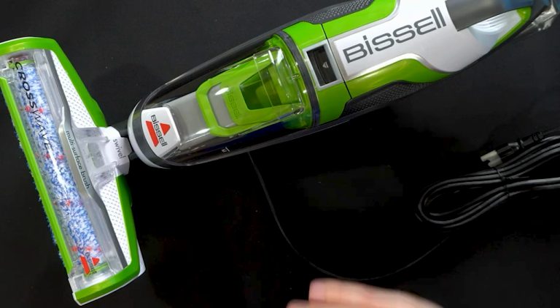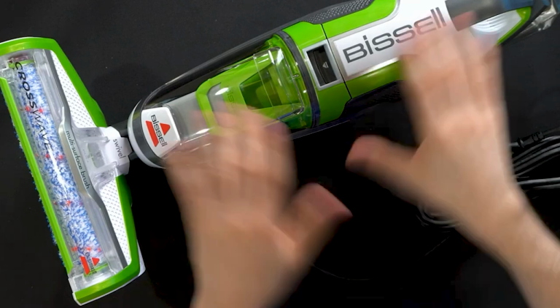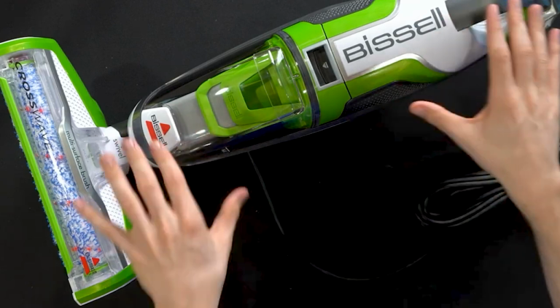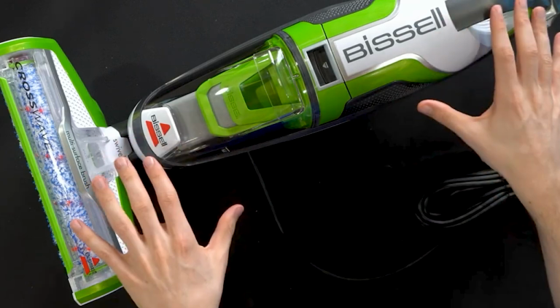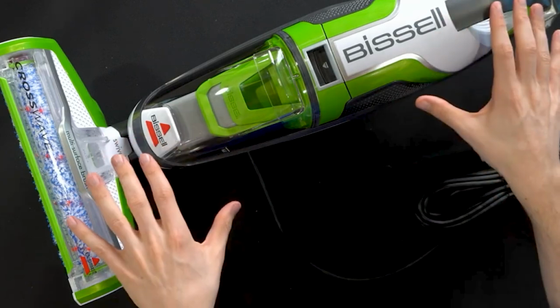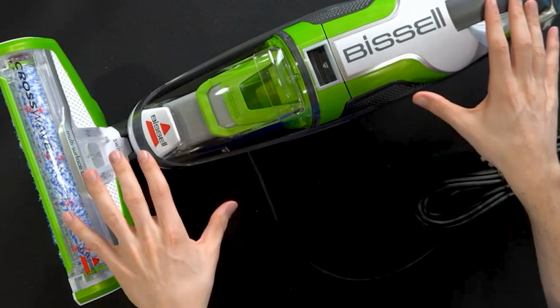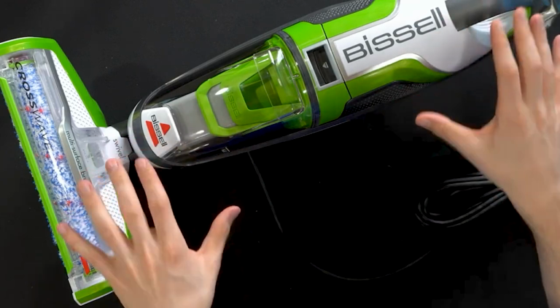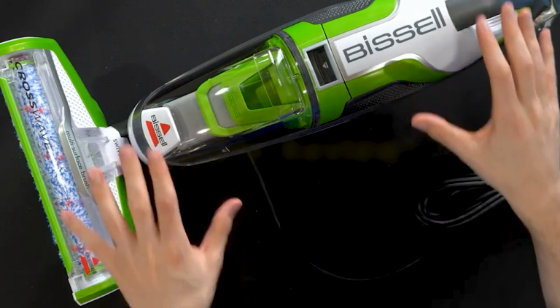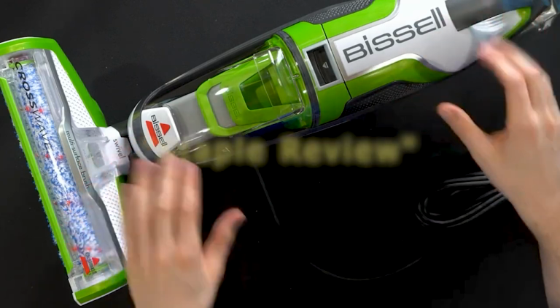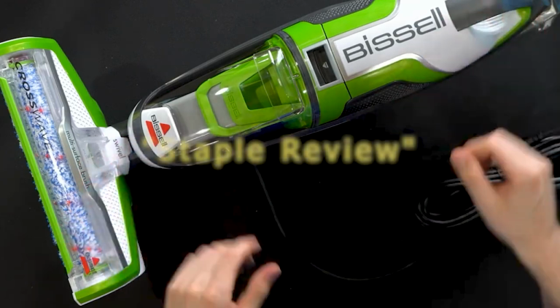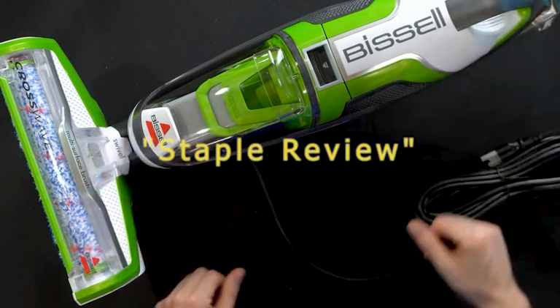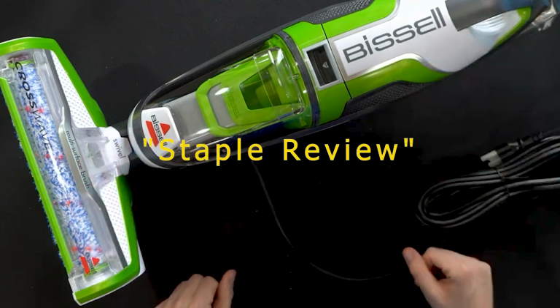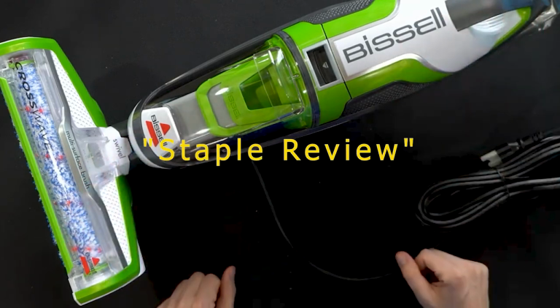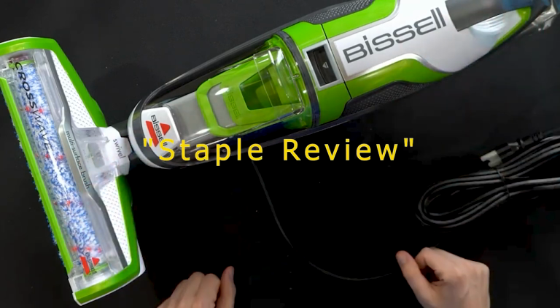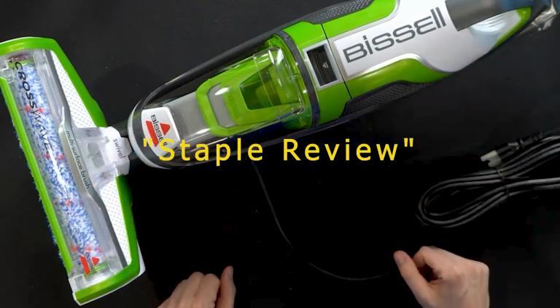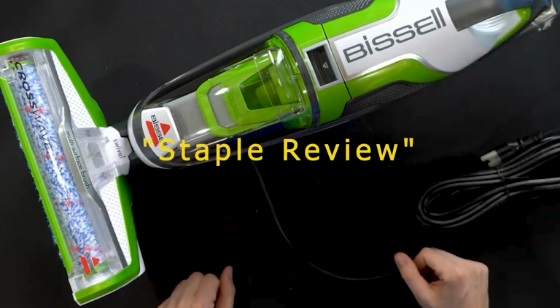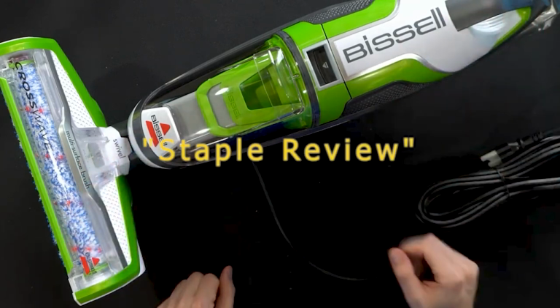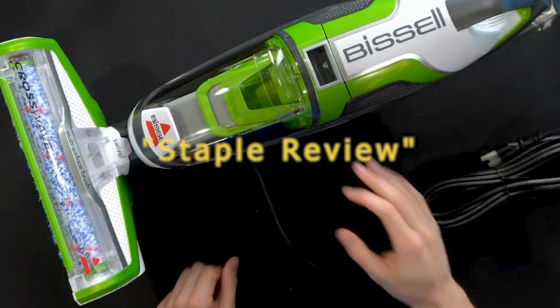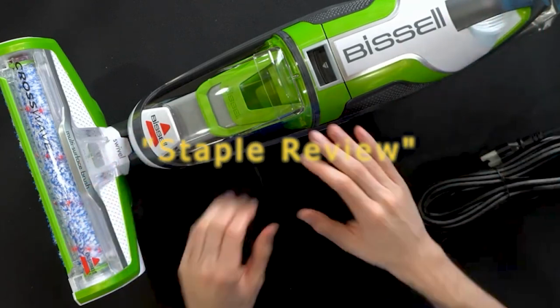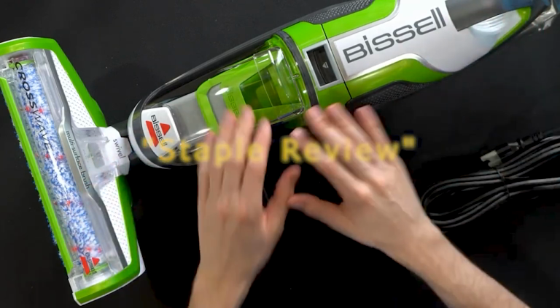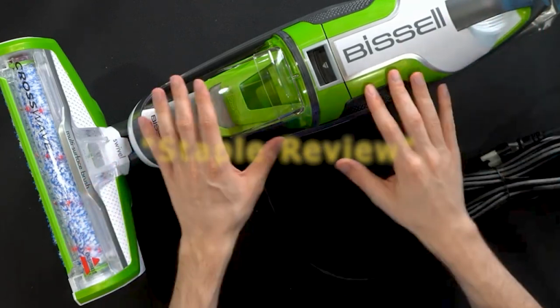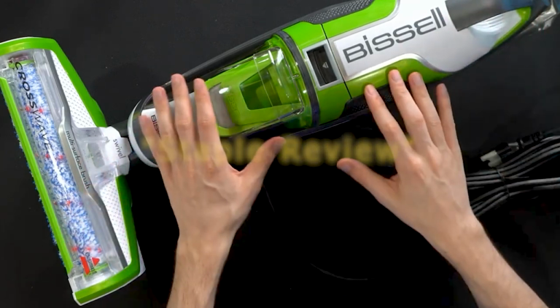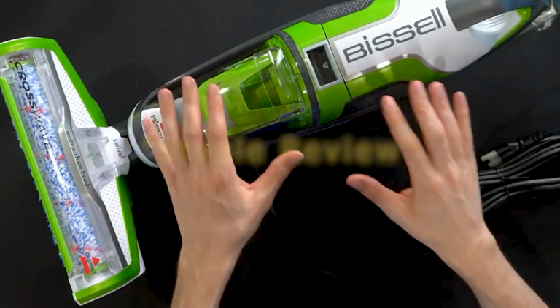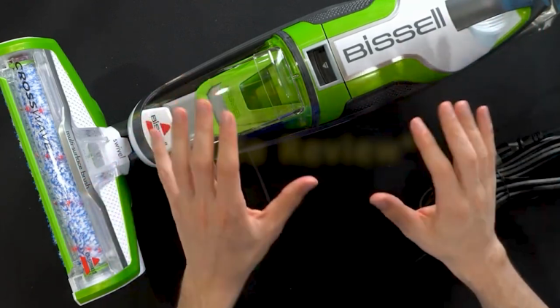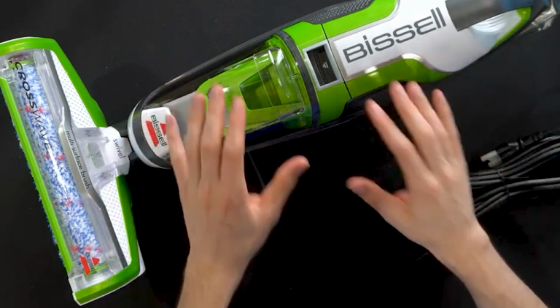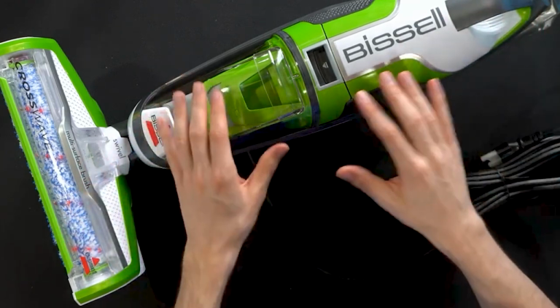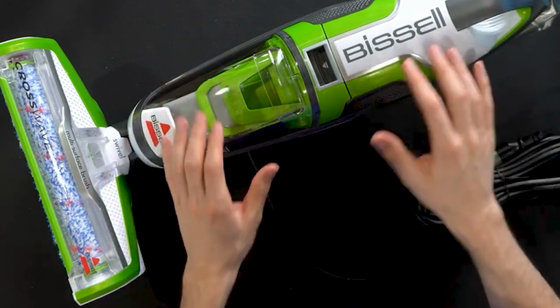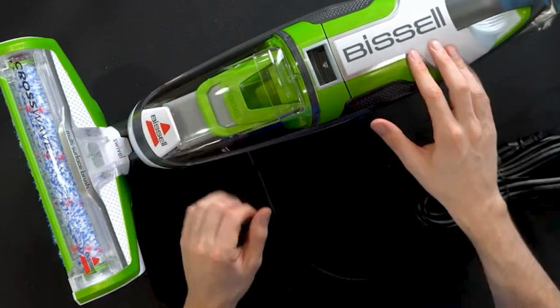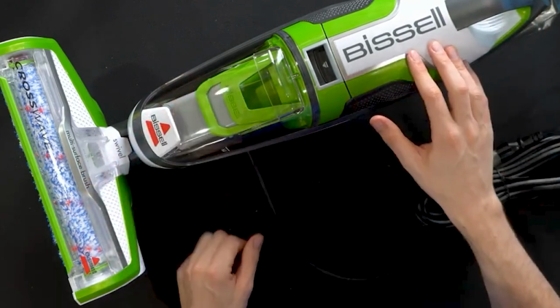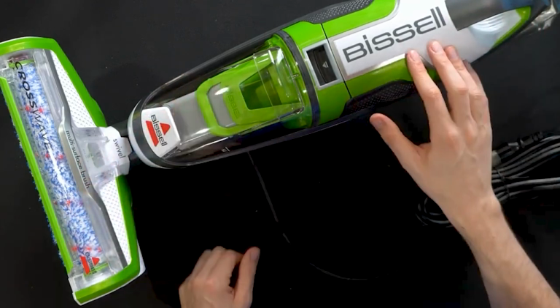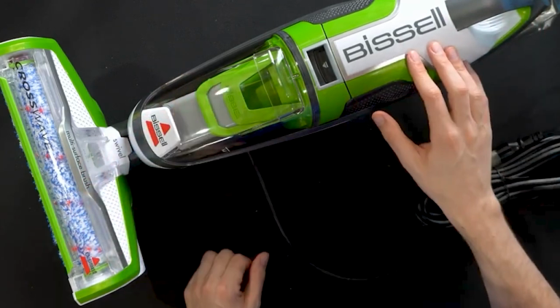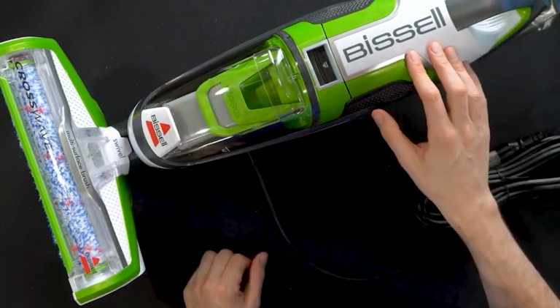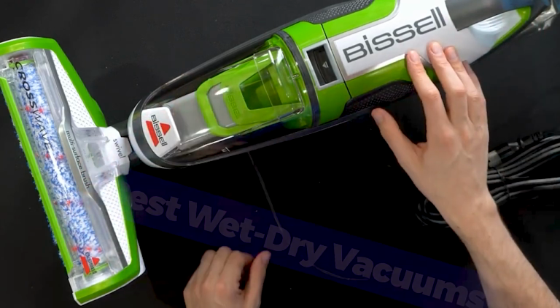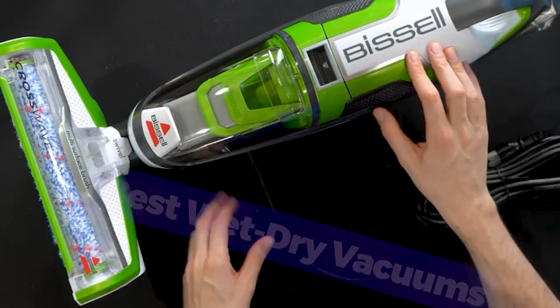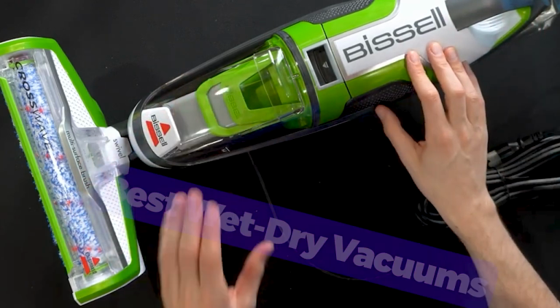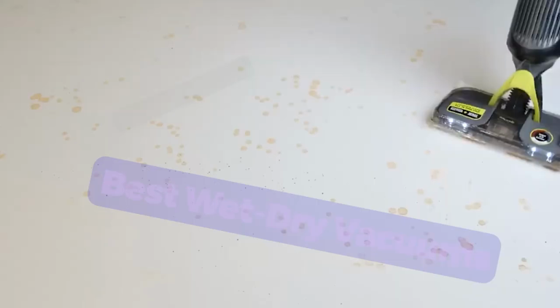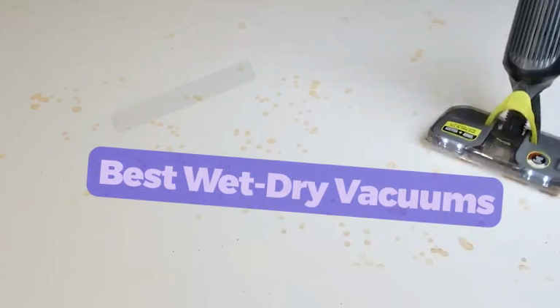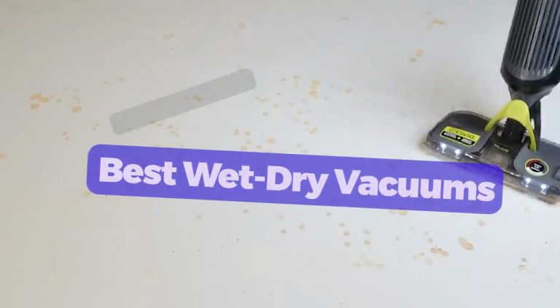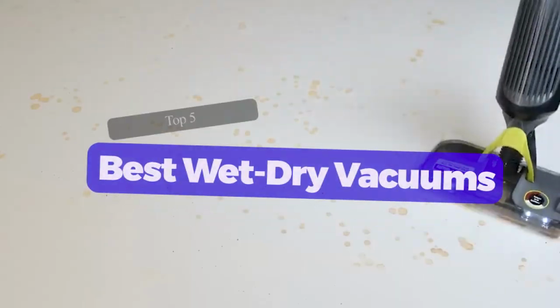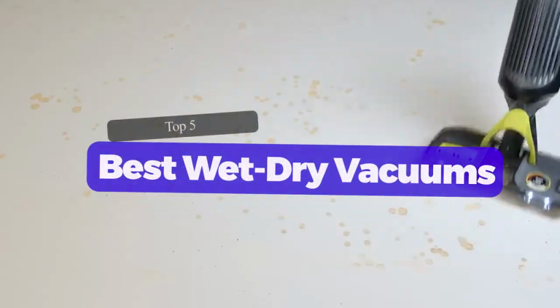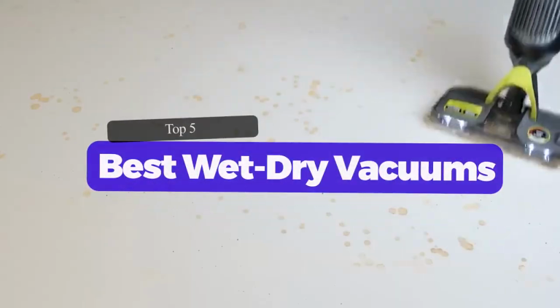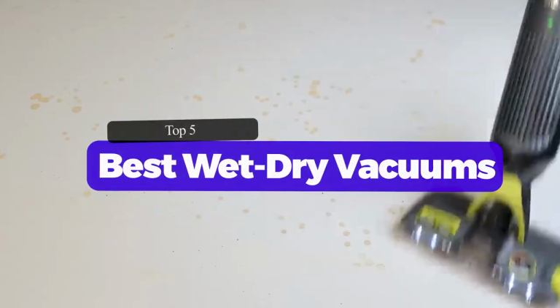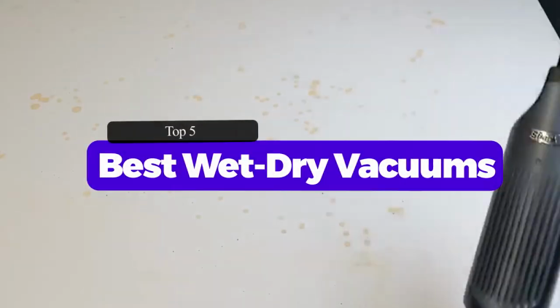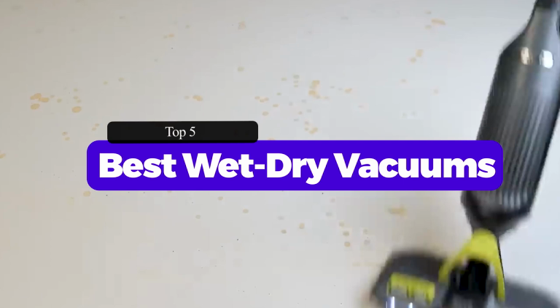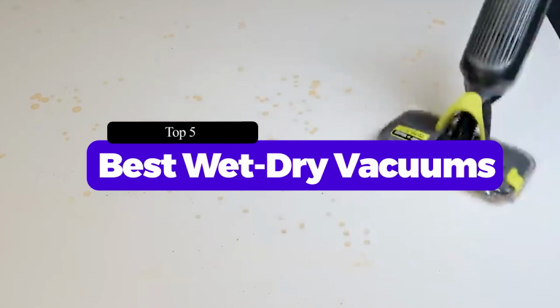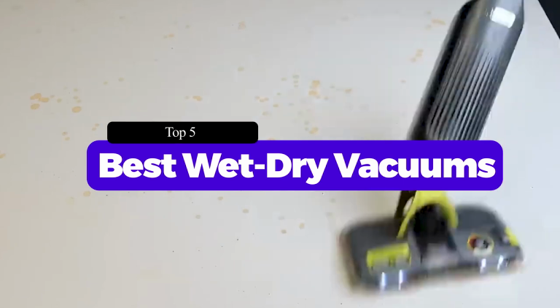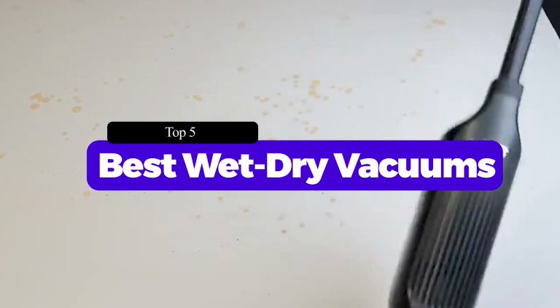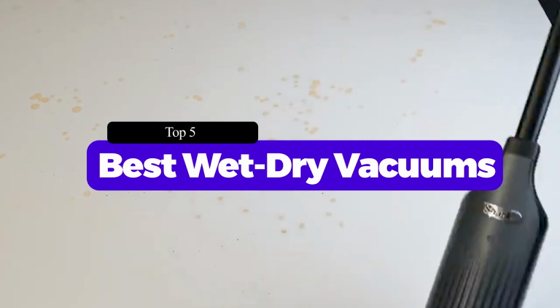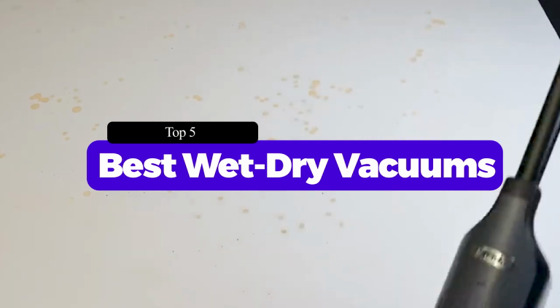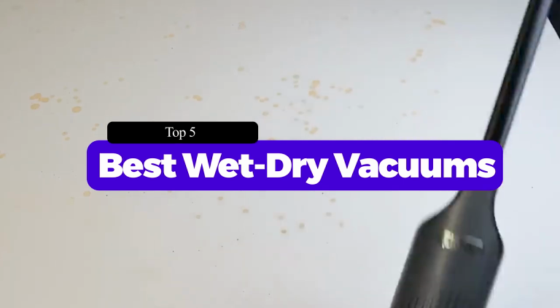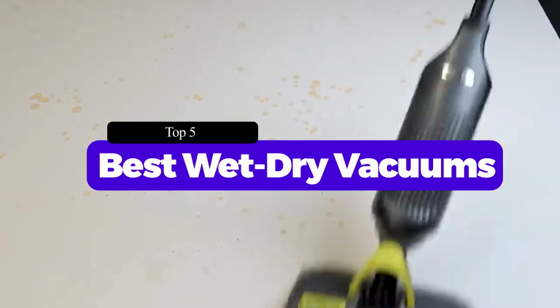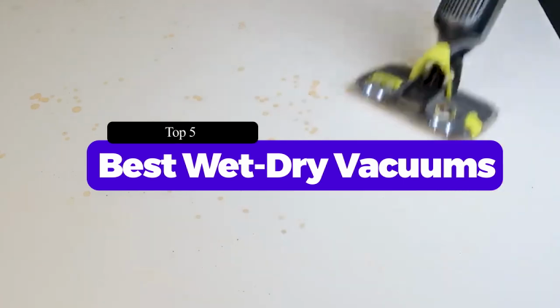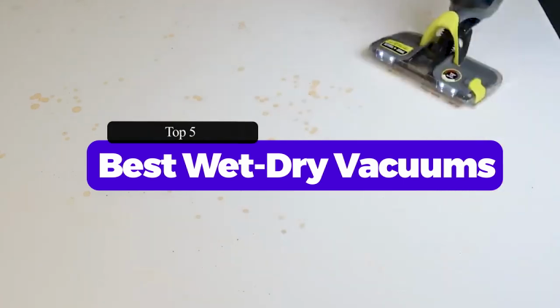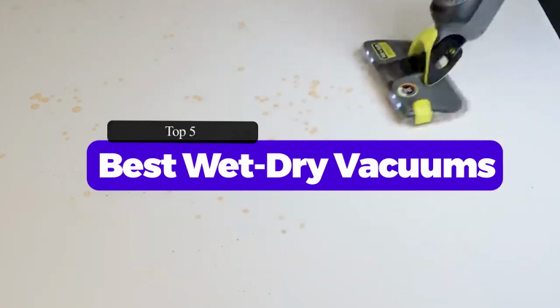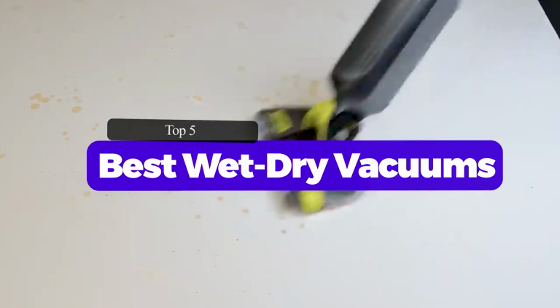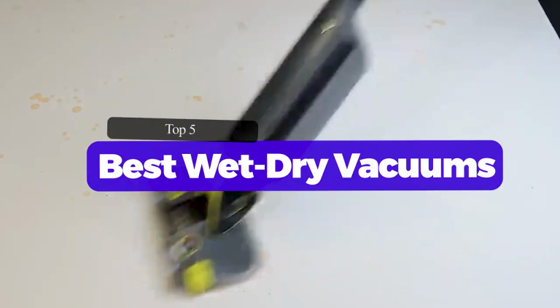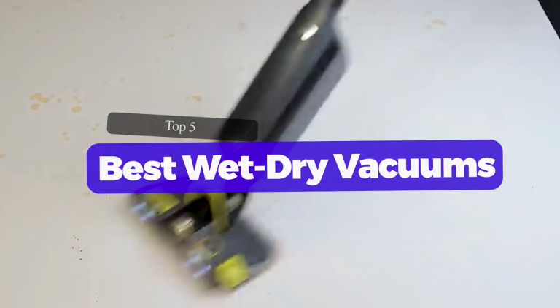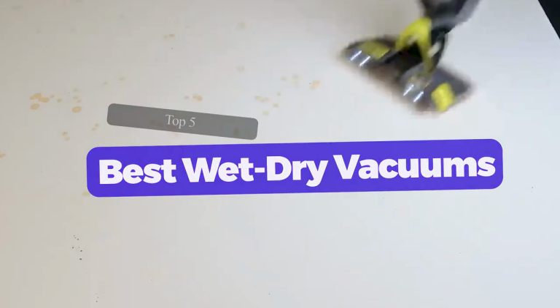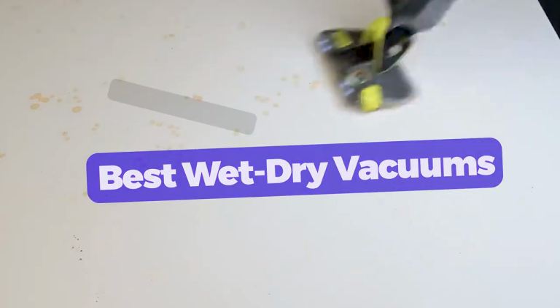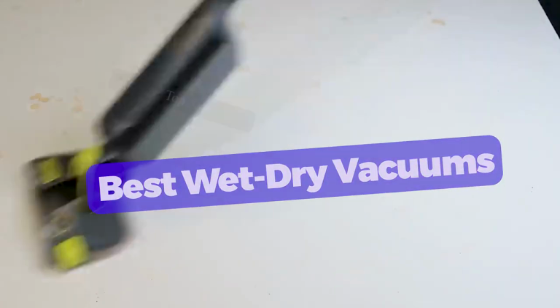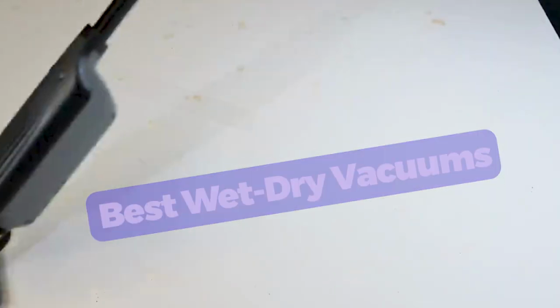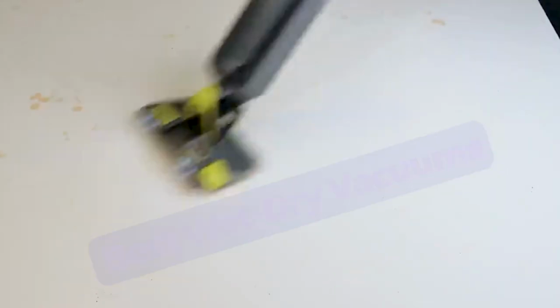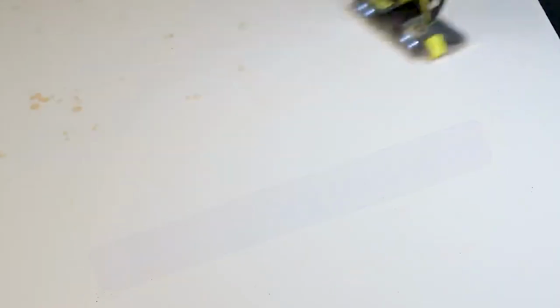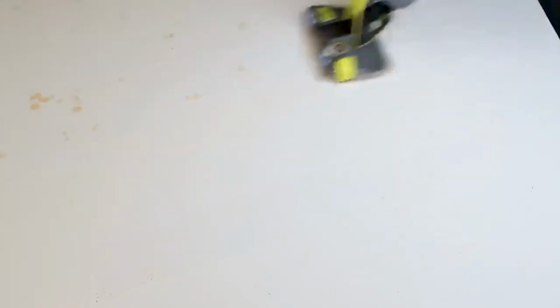Hello guys, welcome to our channel Staple Review. In this video, we will try to help you find out the top 5 best wet-dry vacuums on the market.